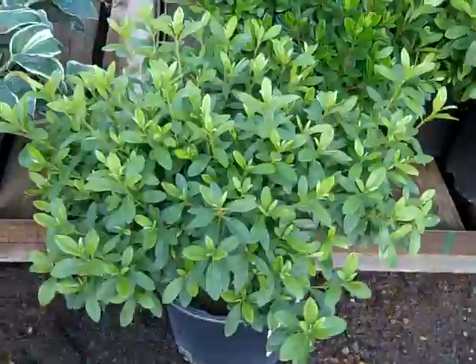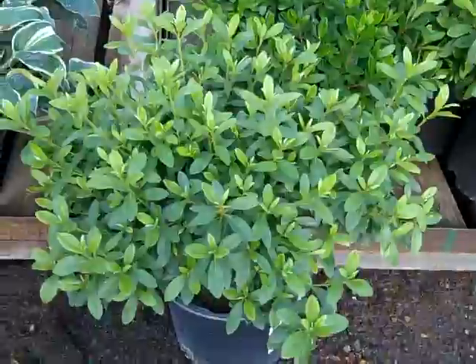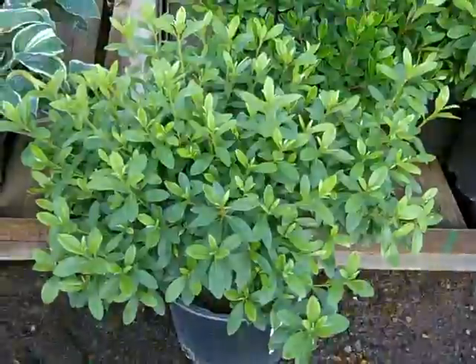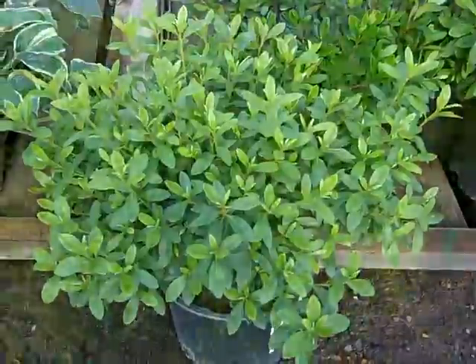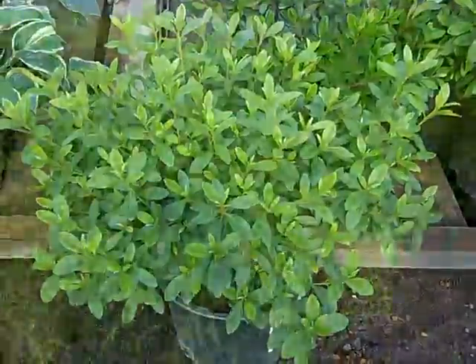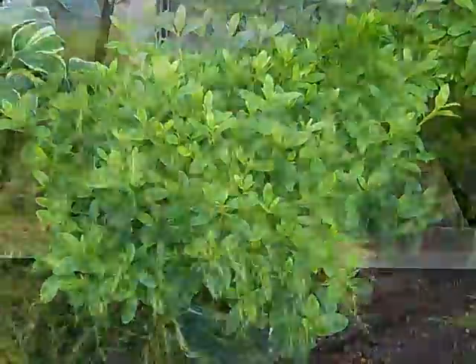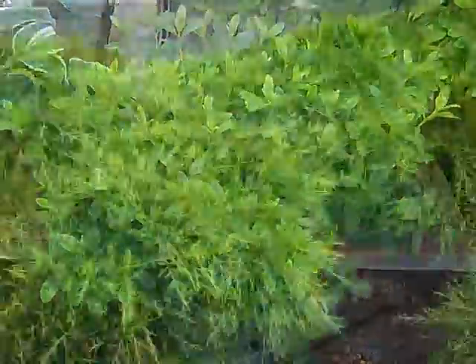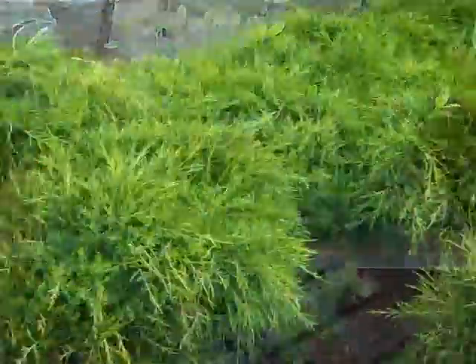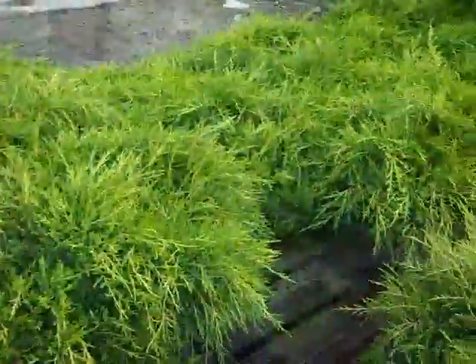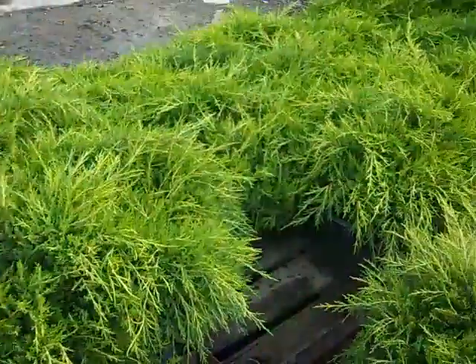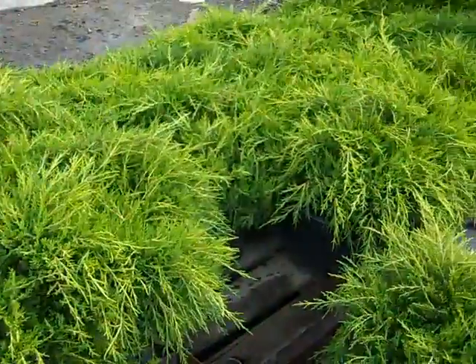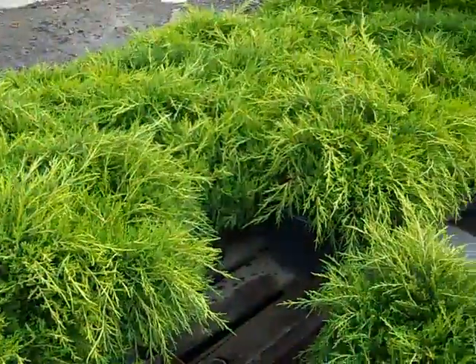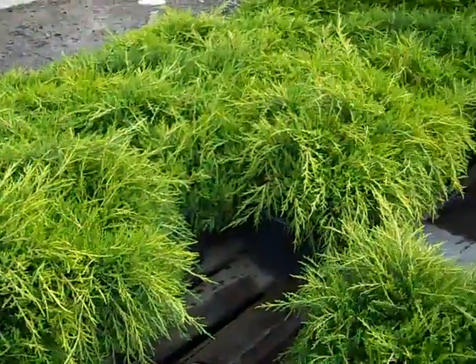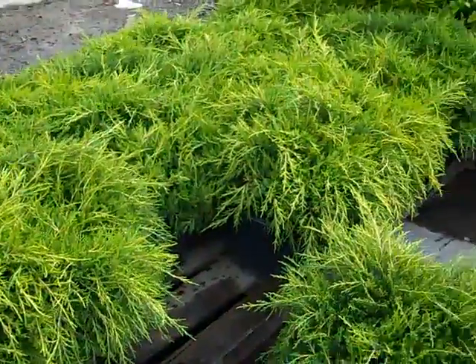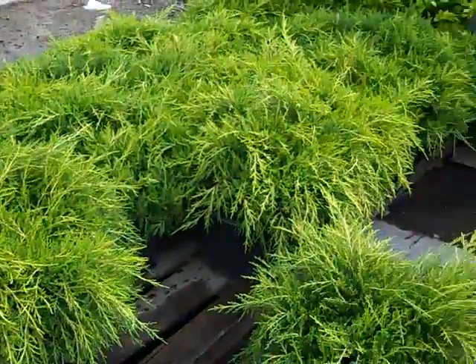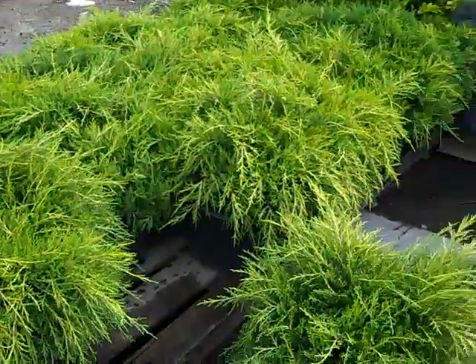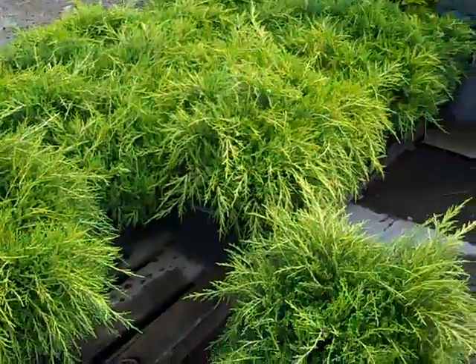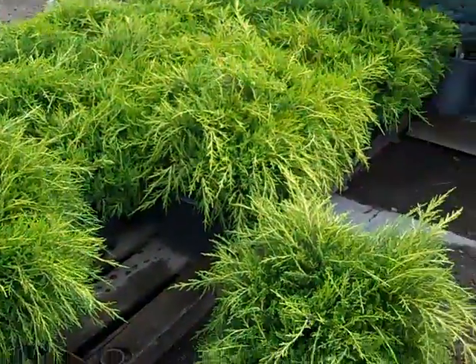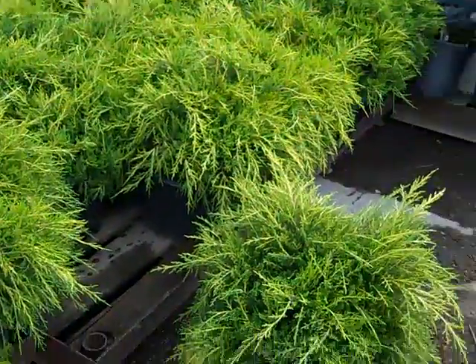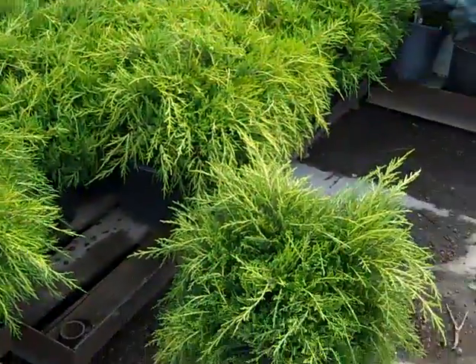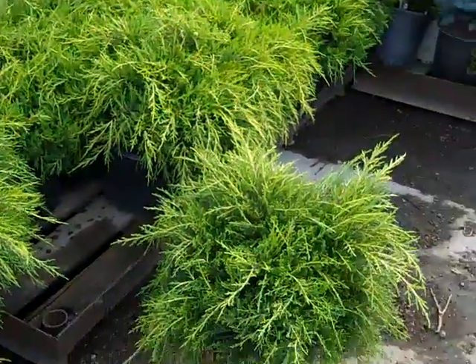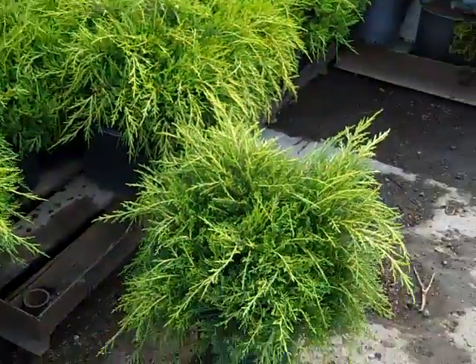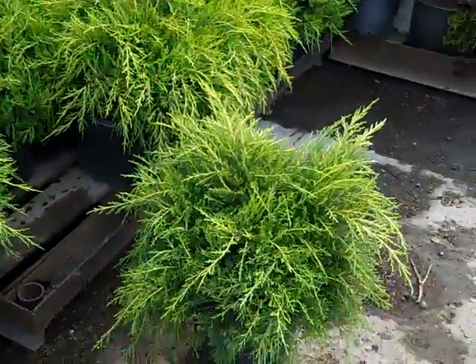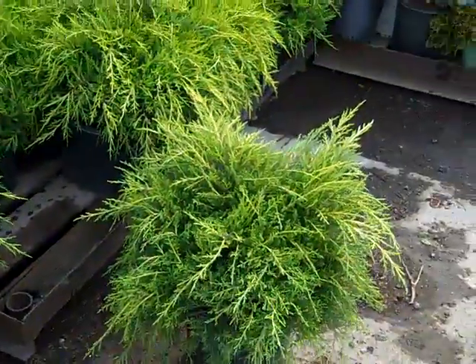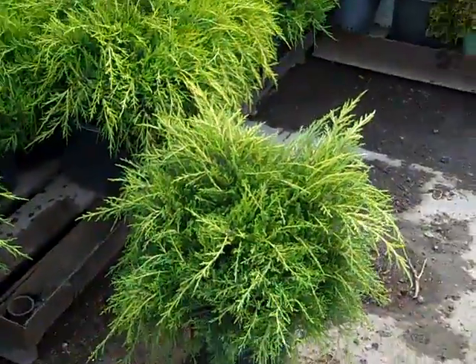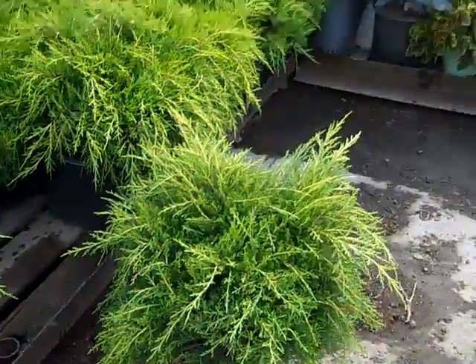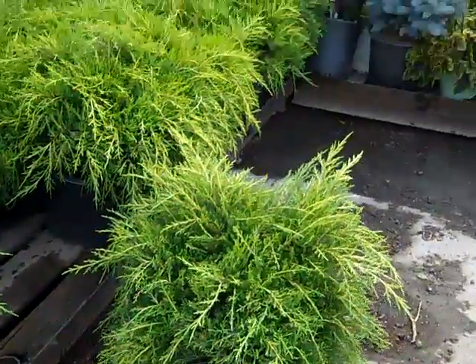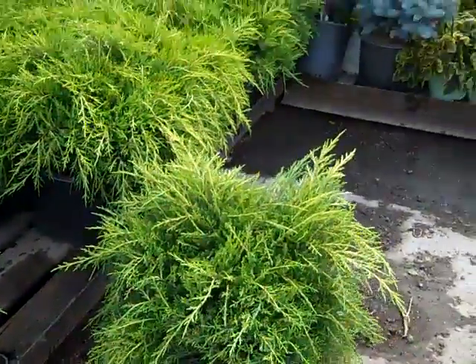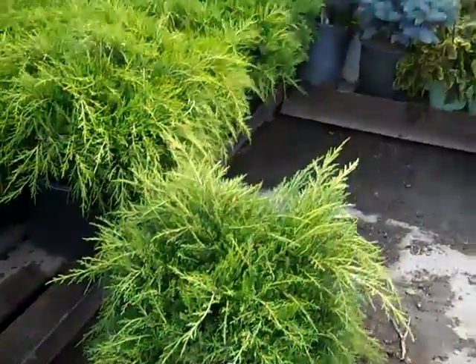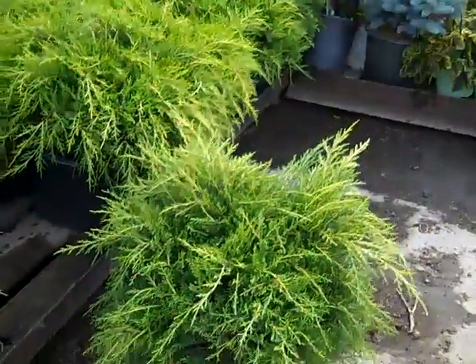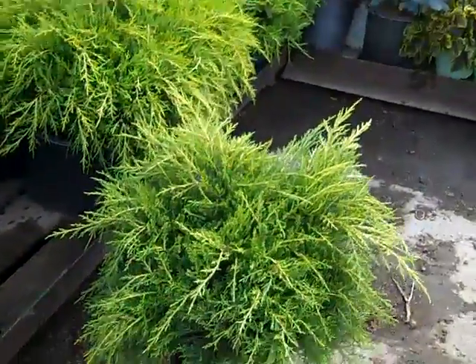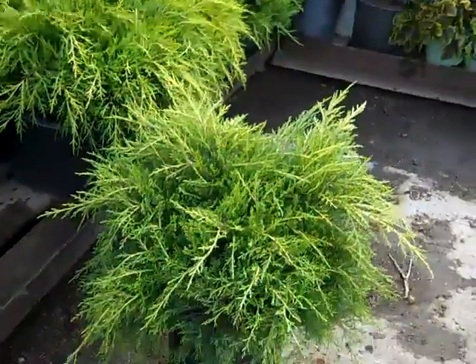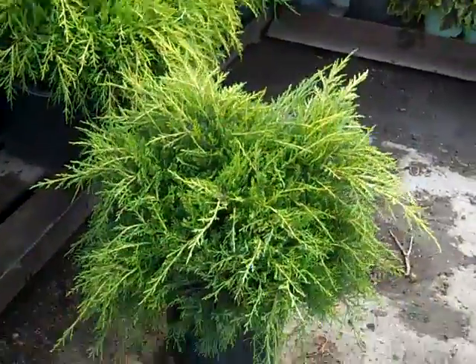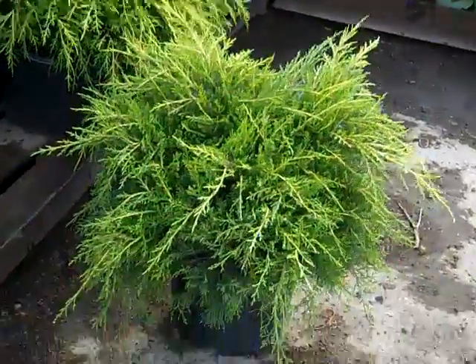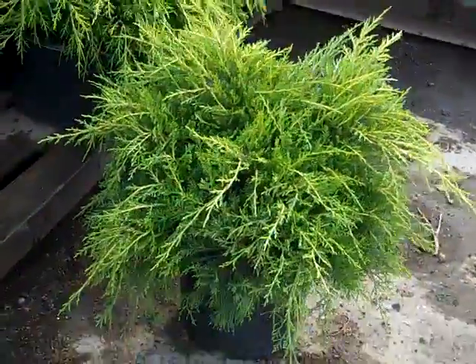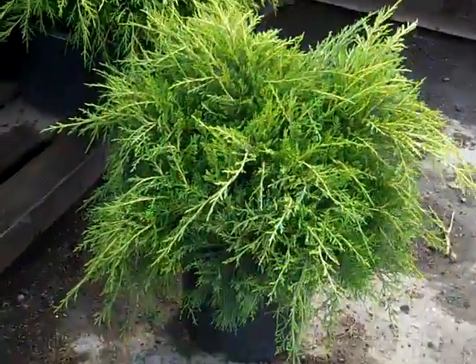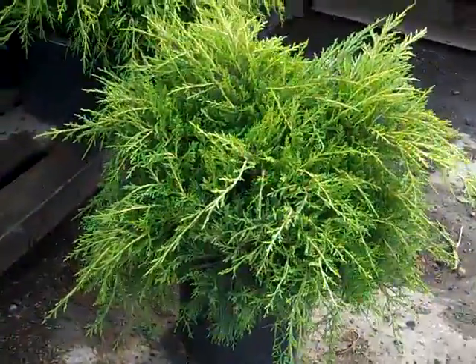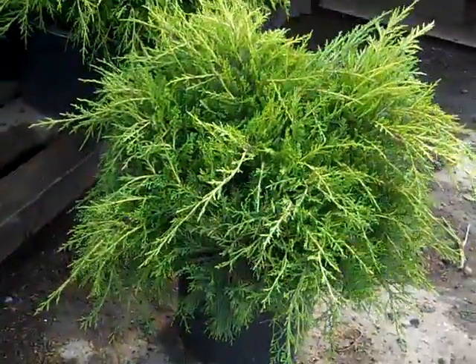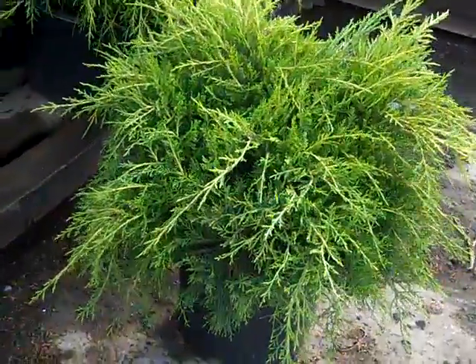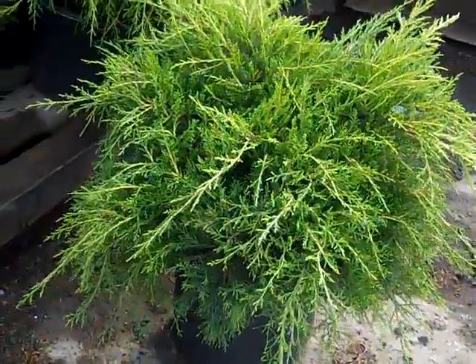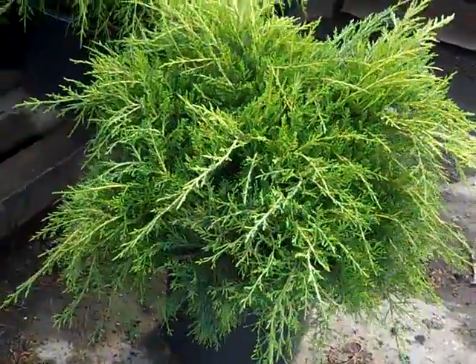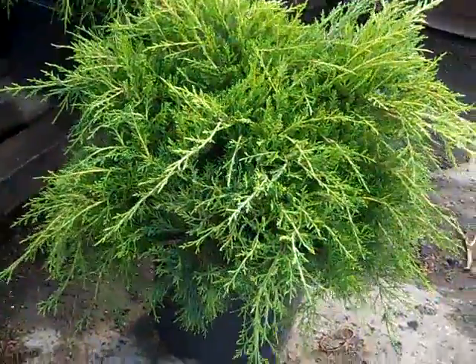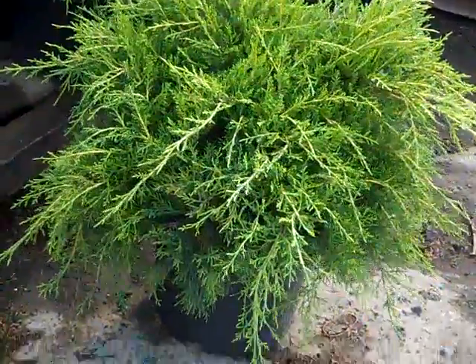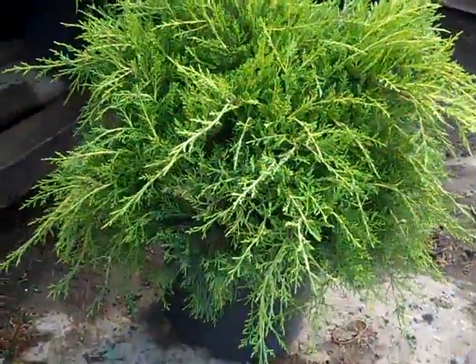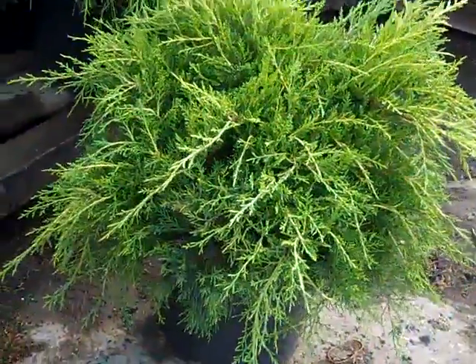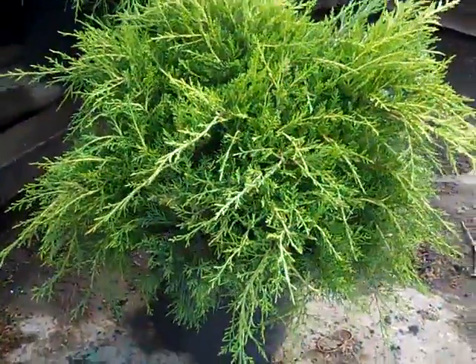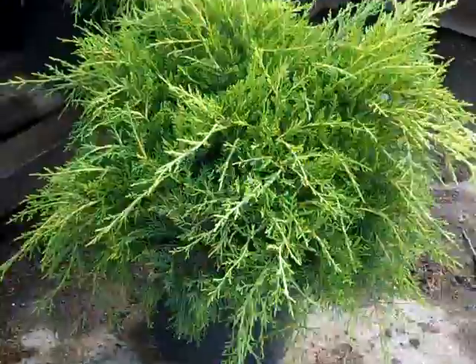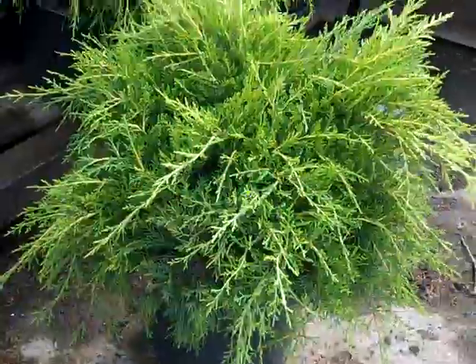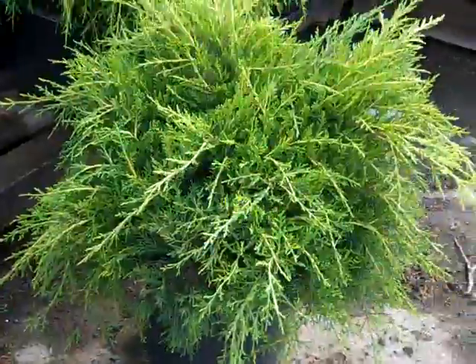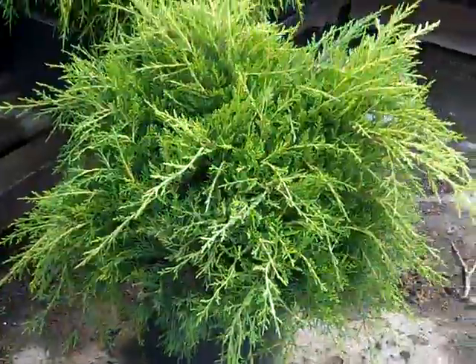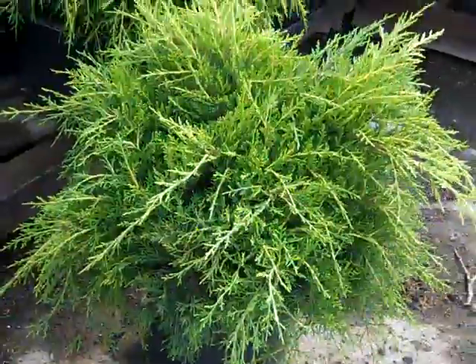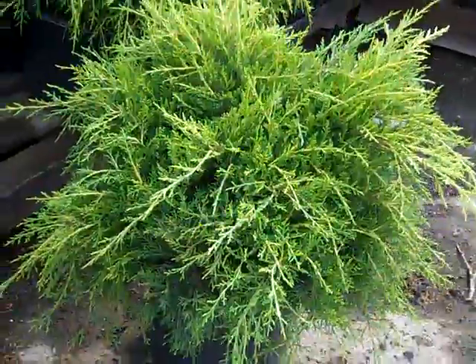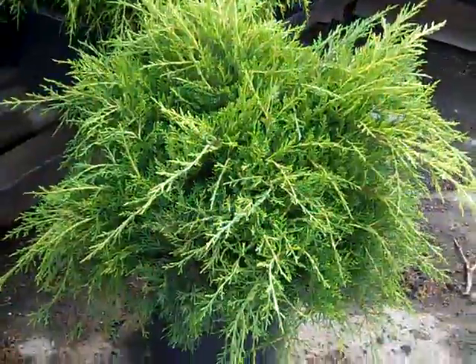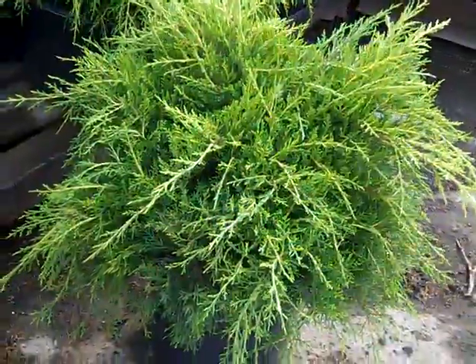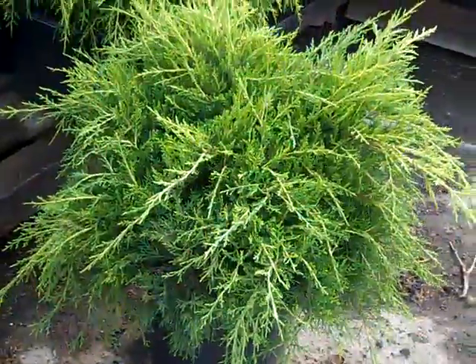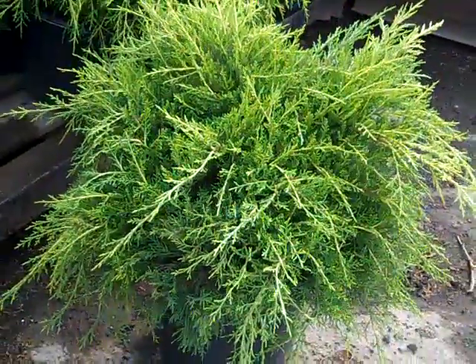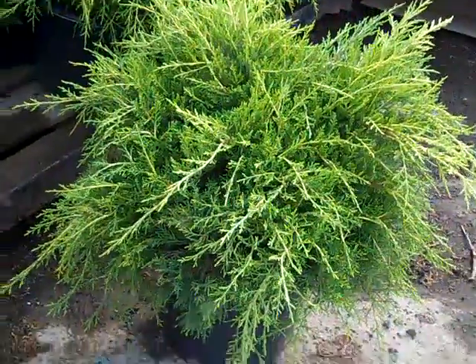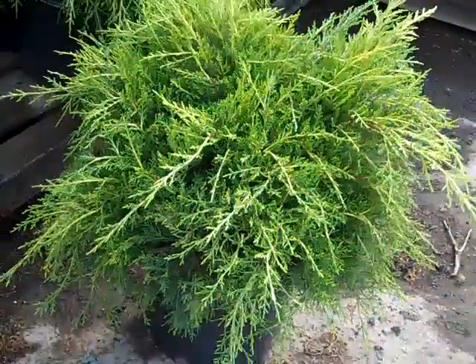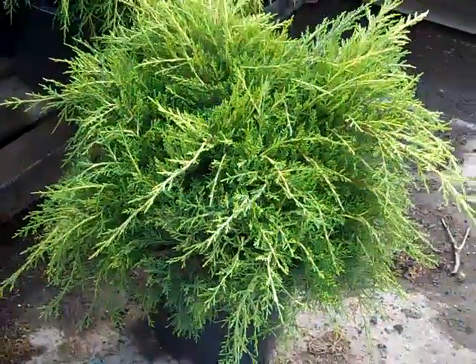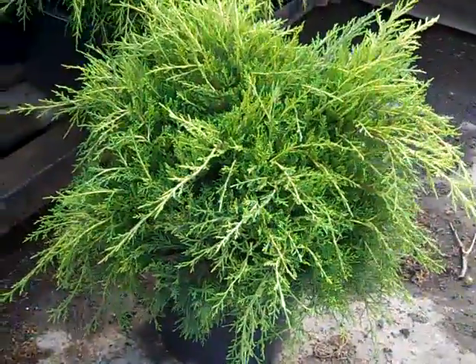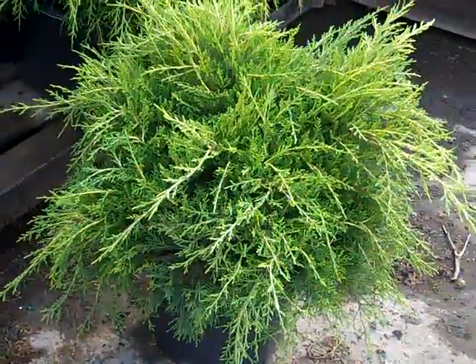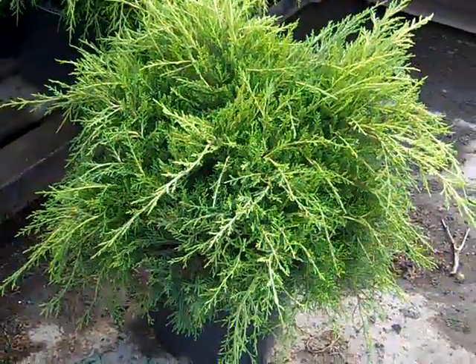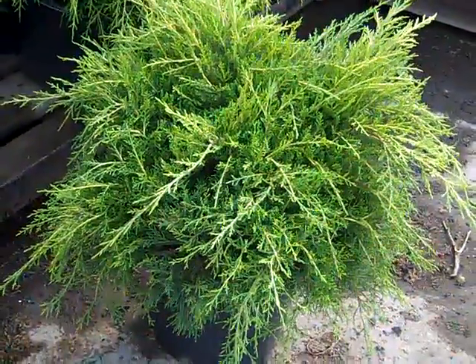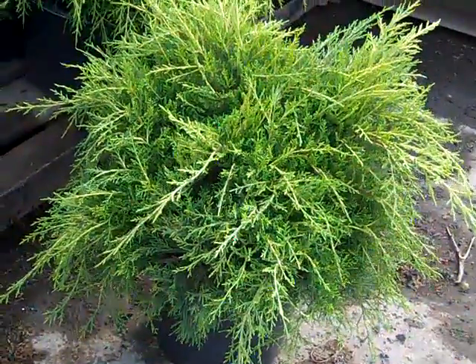Here's another nice color plant. We're looking at our three-gallon old gold junipers. You can see these are nice, big, beefy, heavy 15- to 18-inch three-gallon old gold junipers.